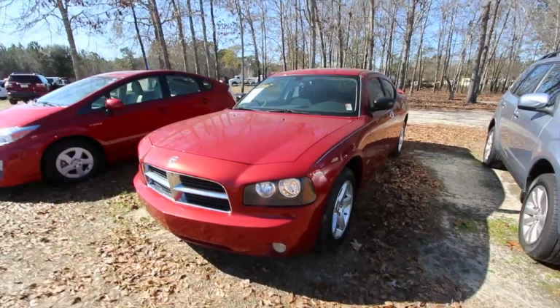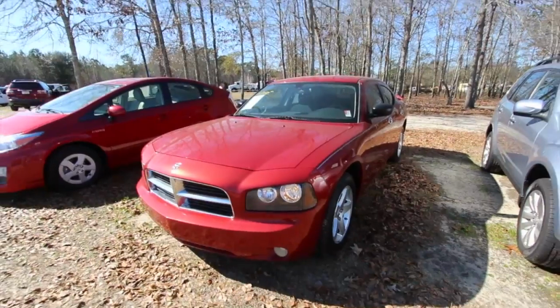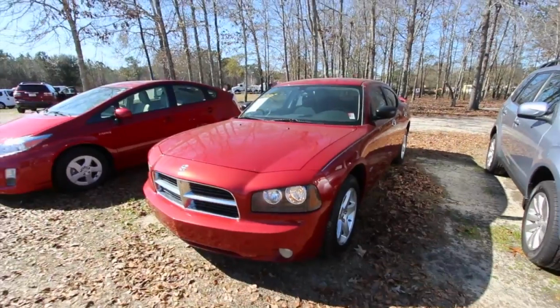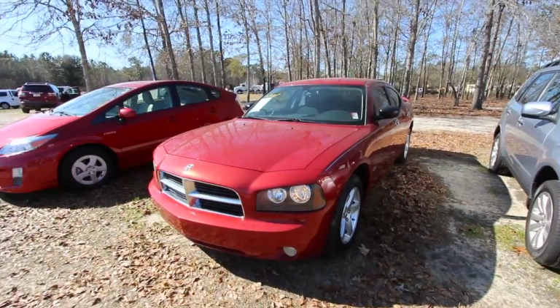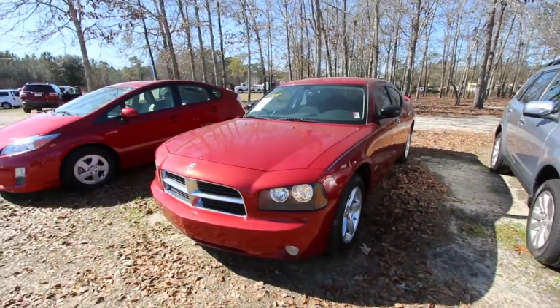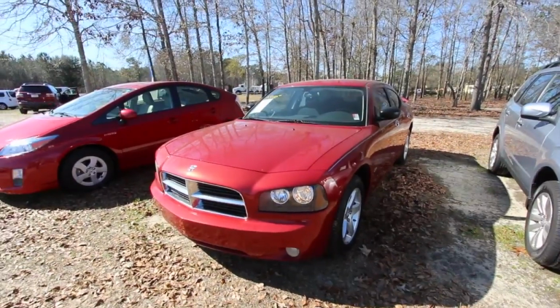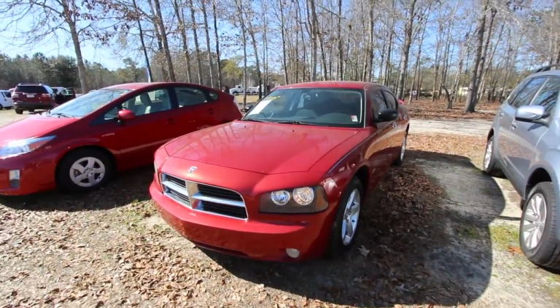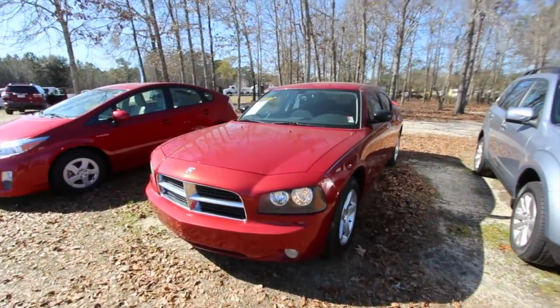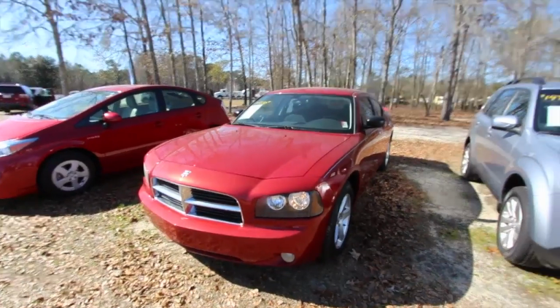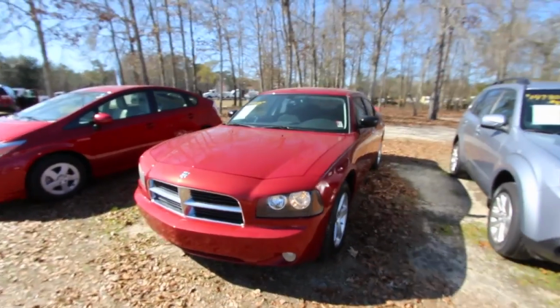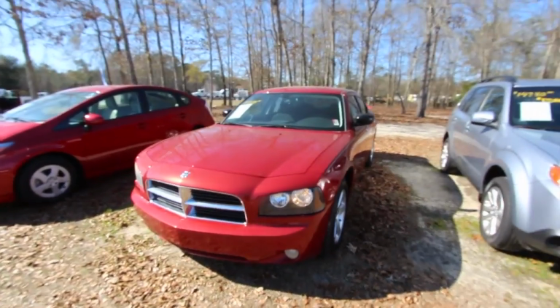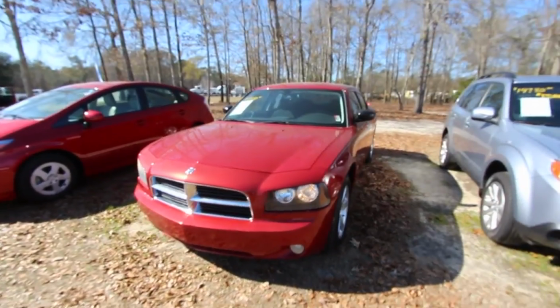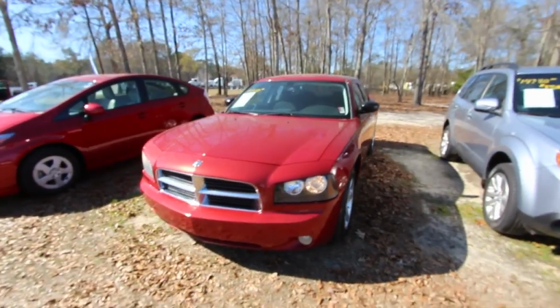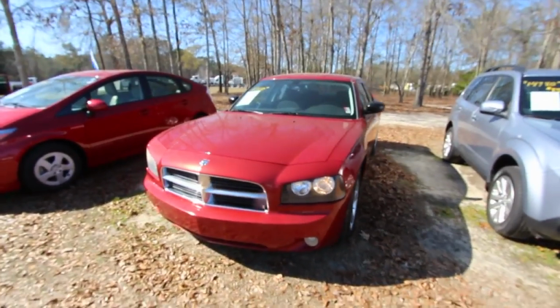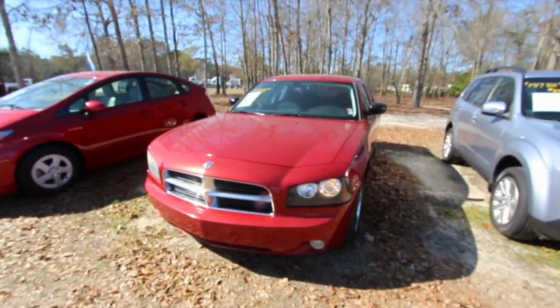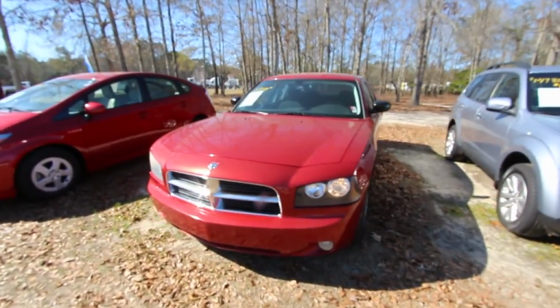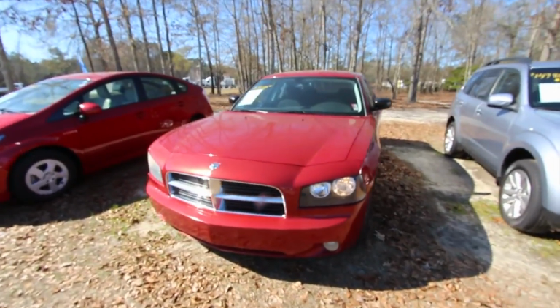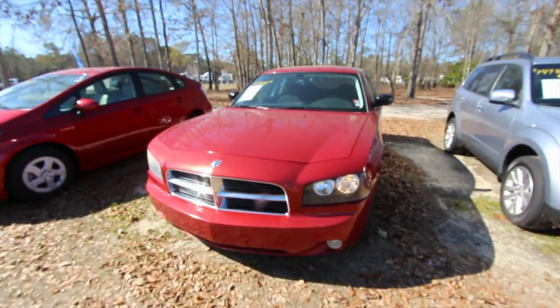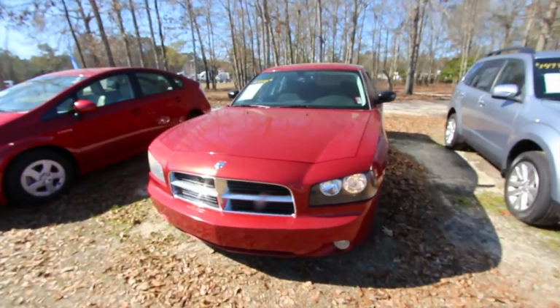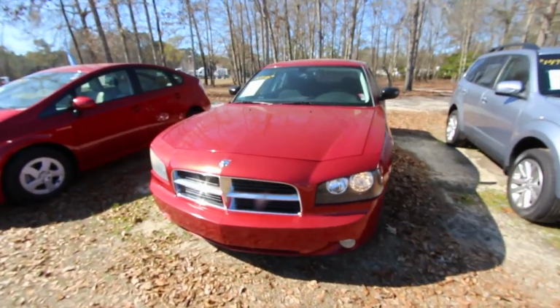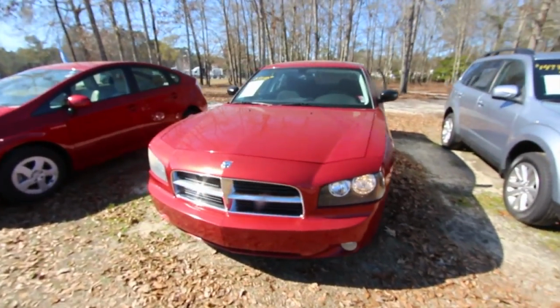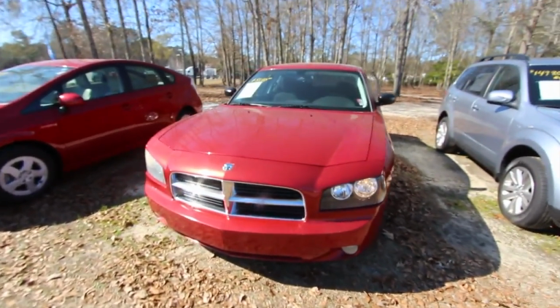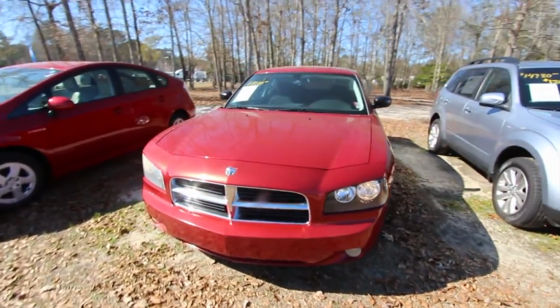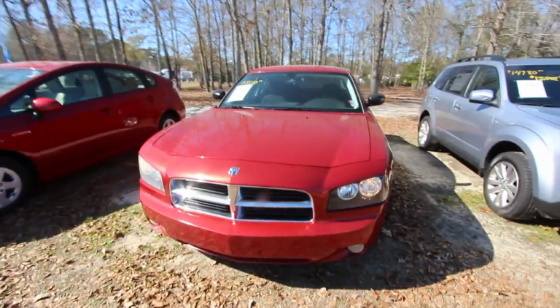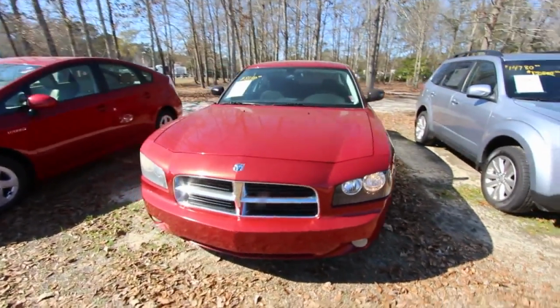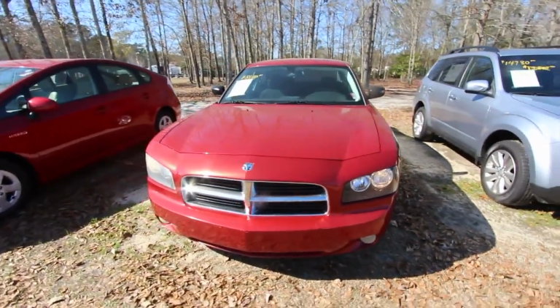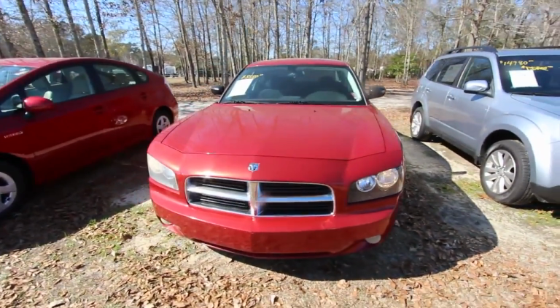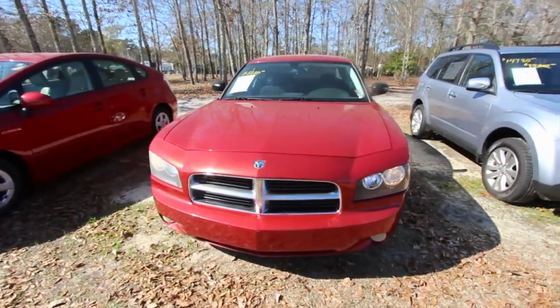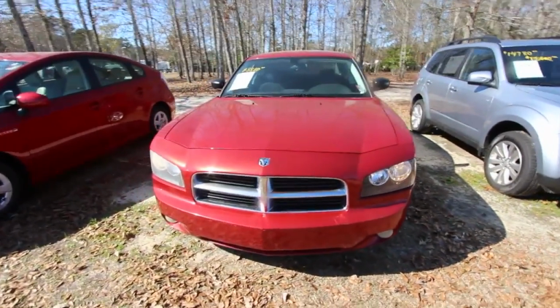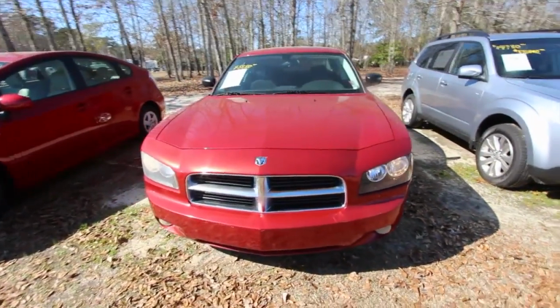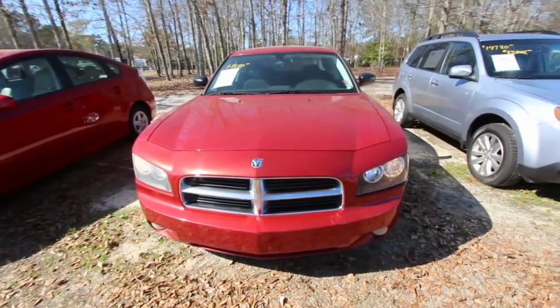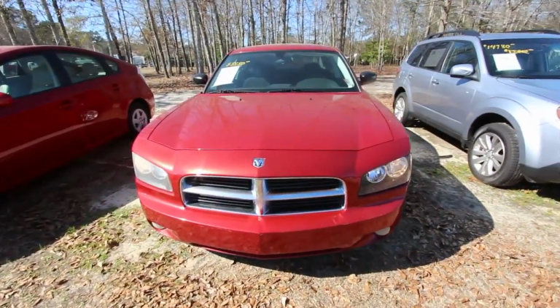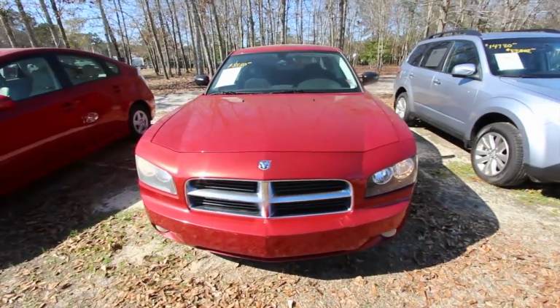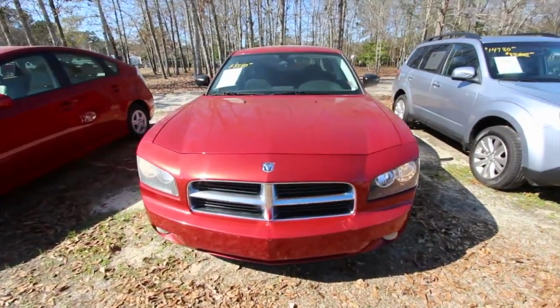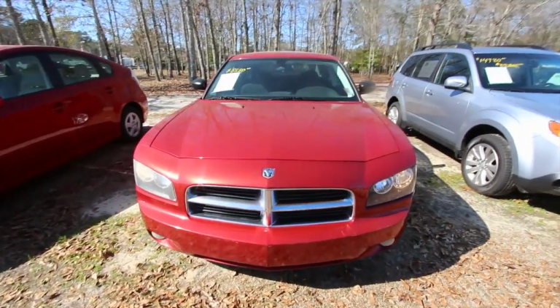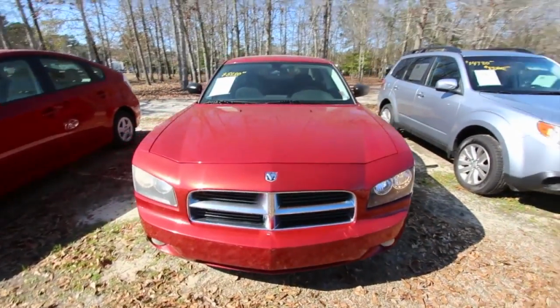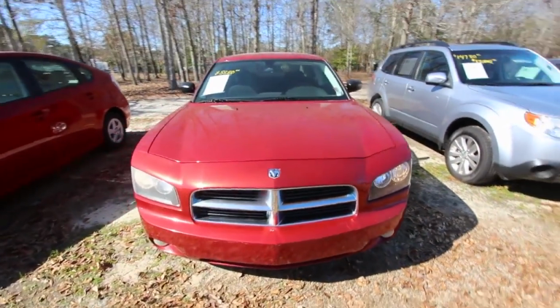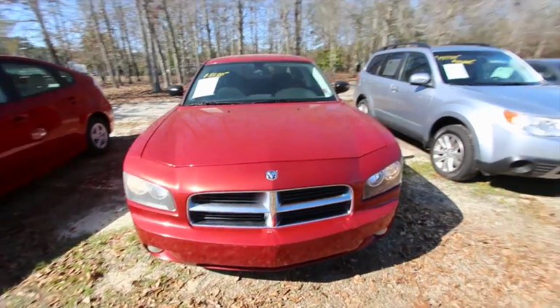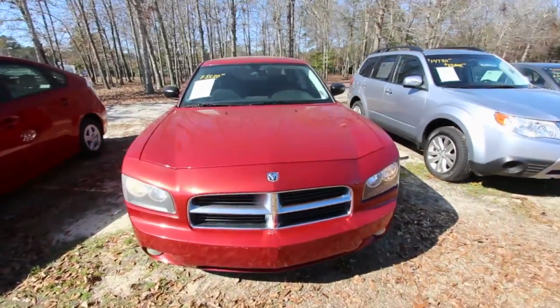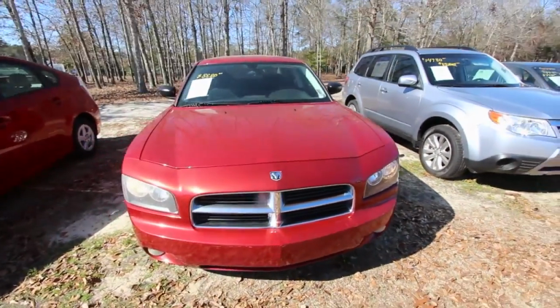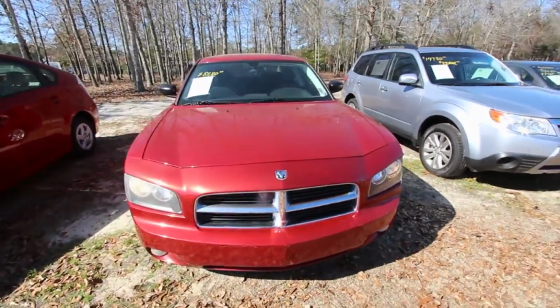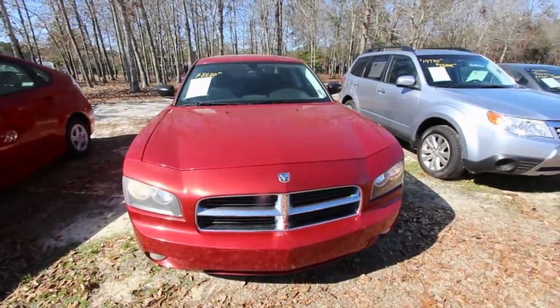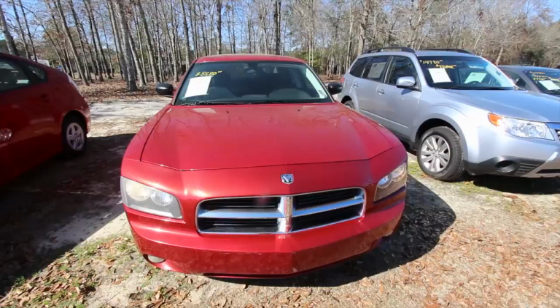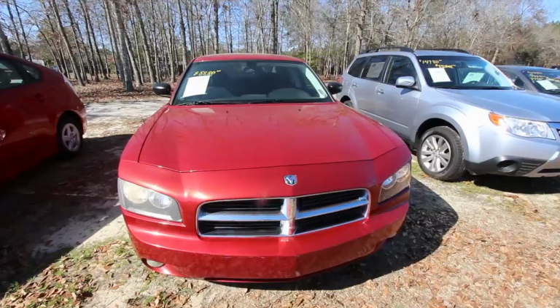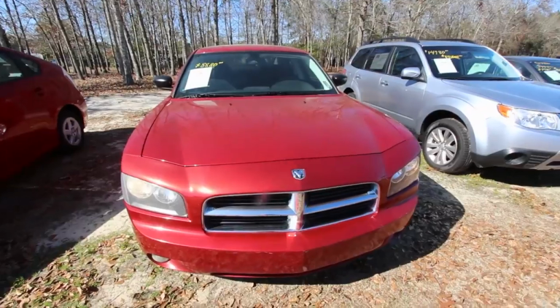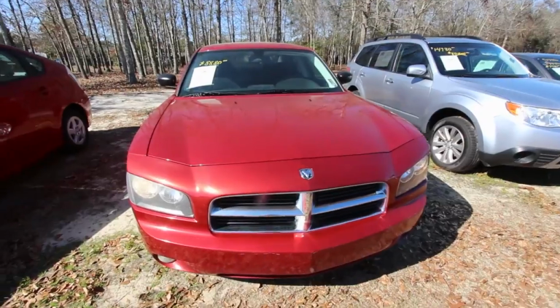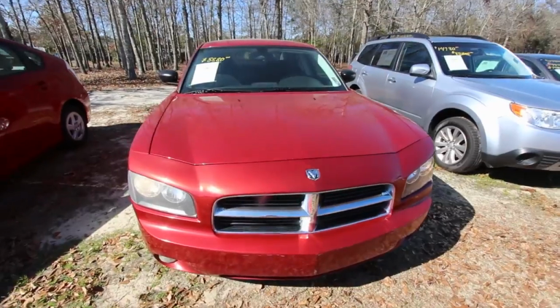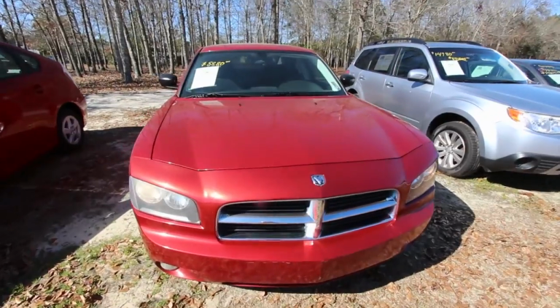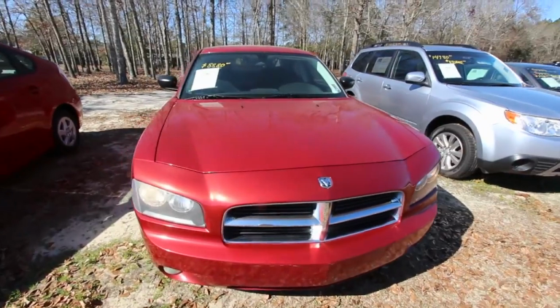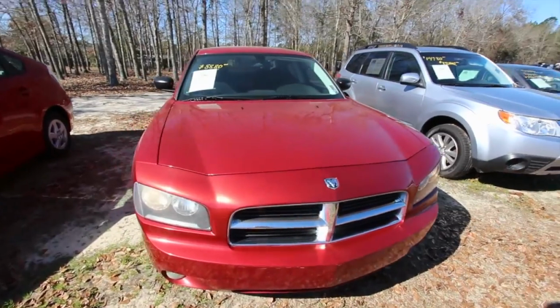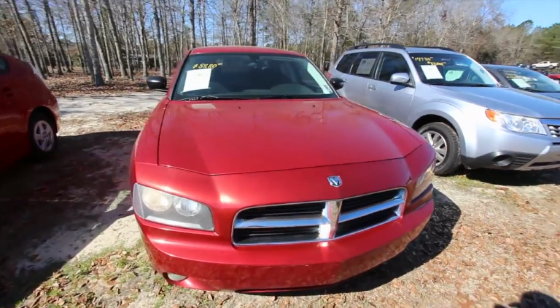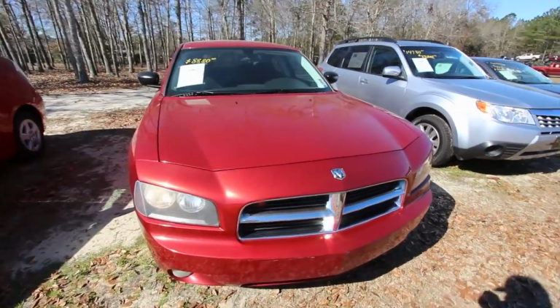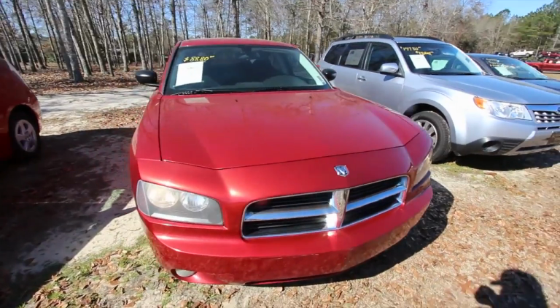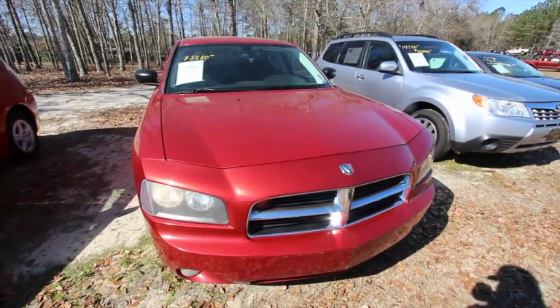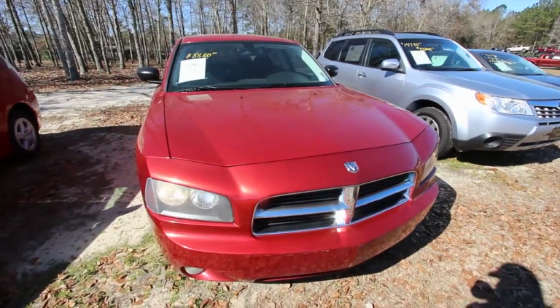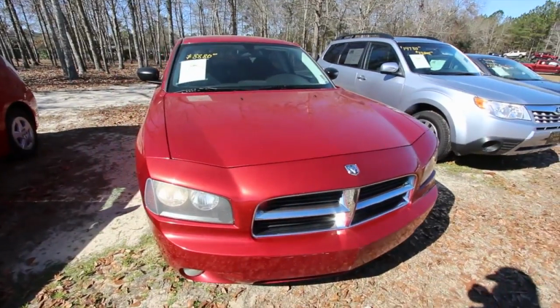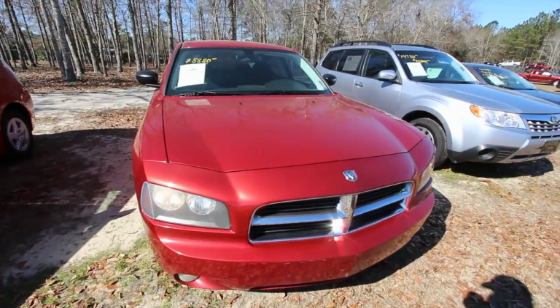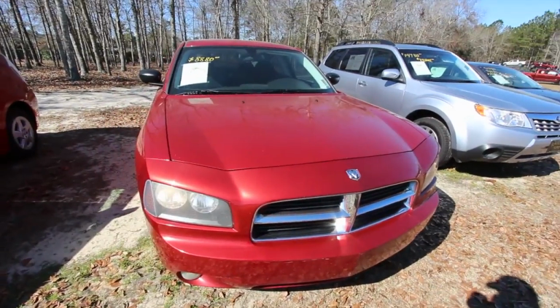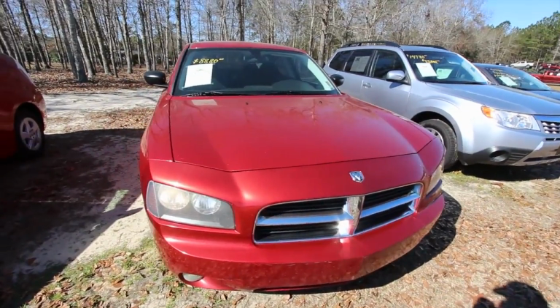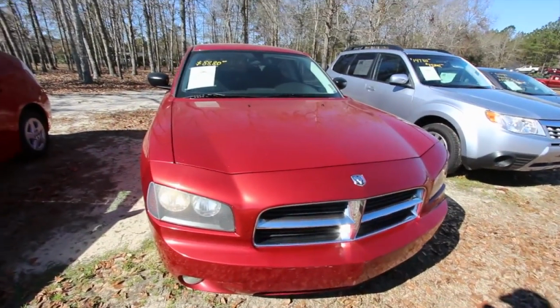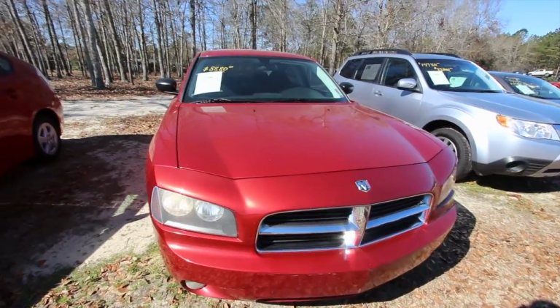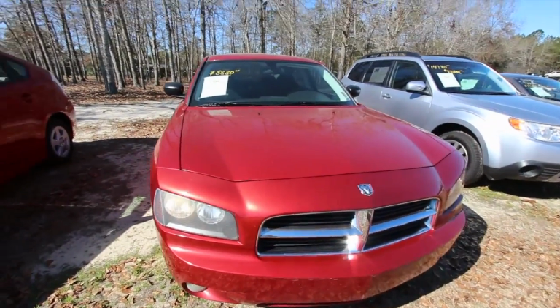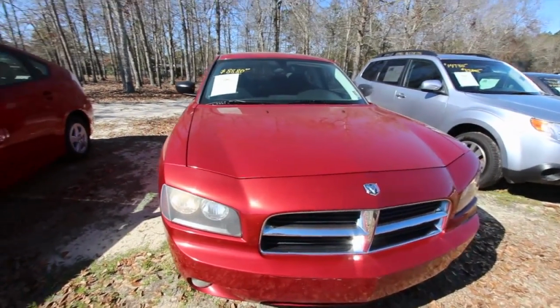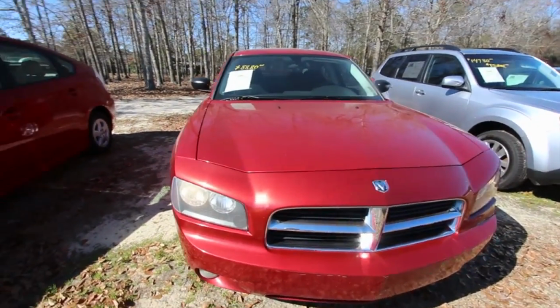We'll spend a few minutes taking a look at this pre-owned car and do a little condition report on it — let you know the pricing and let you know the mileage on it.